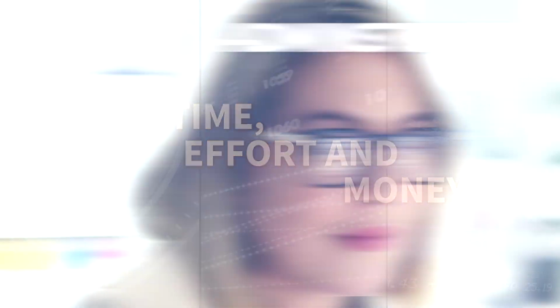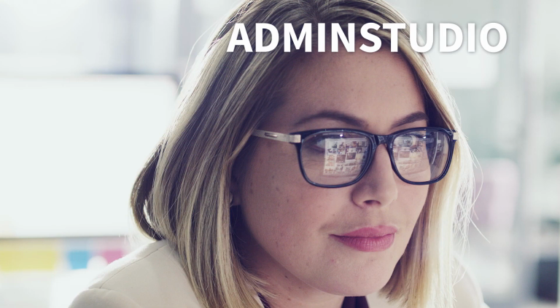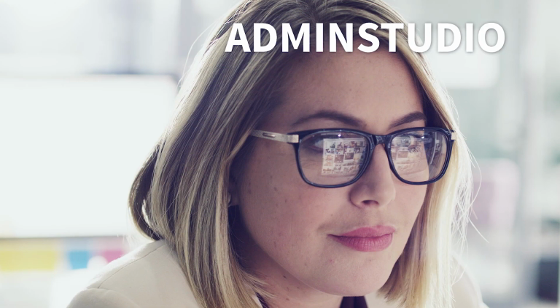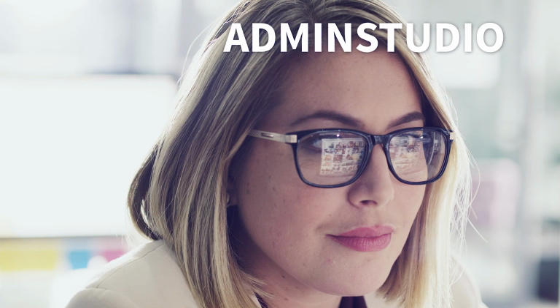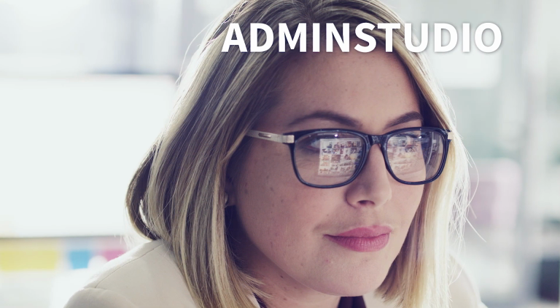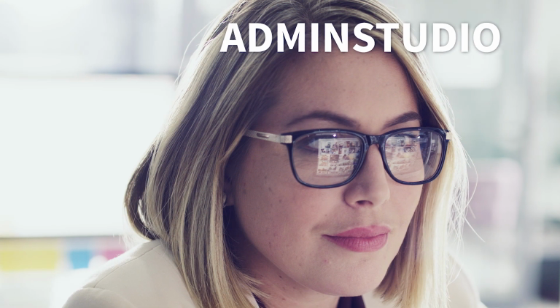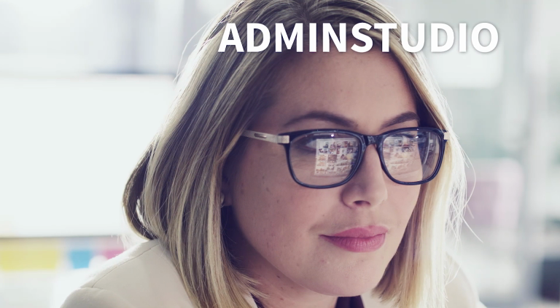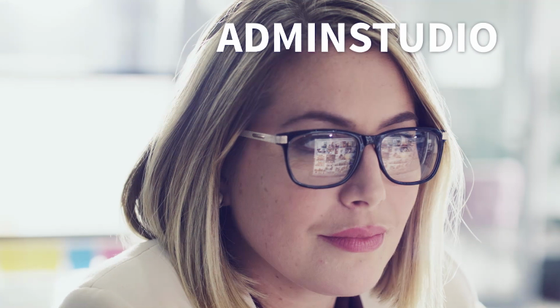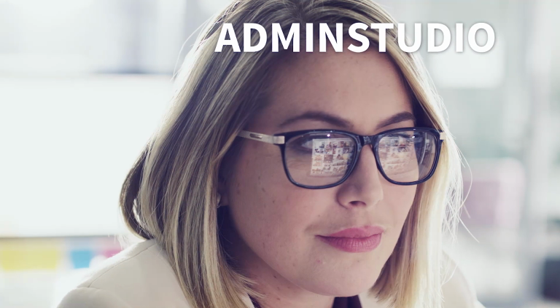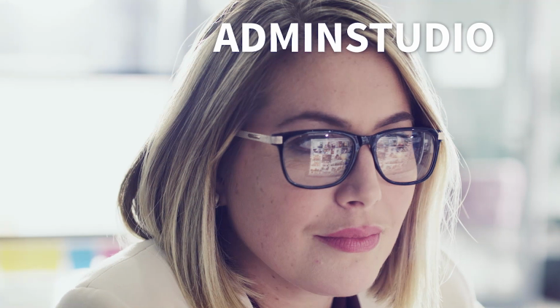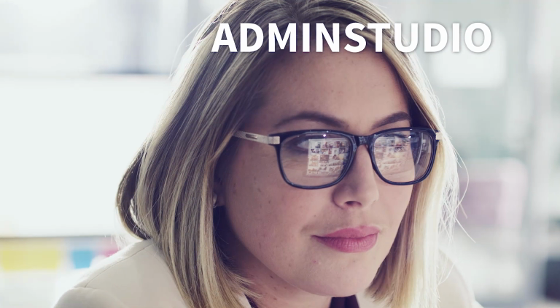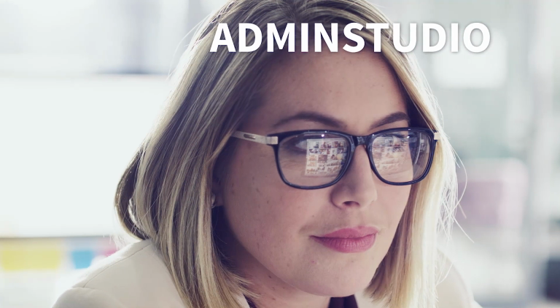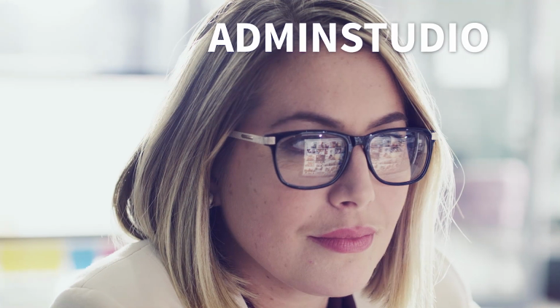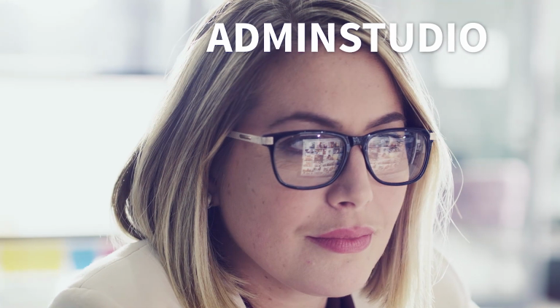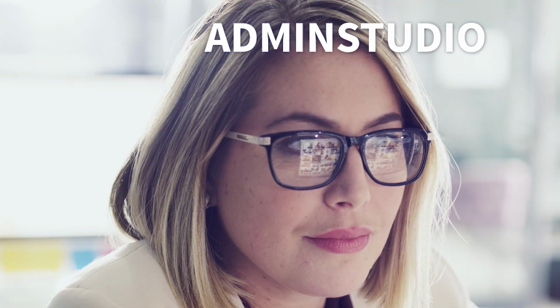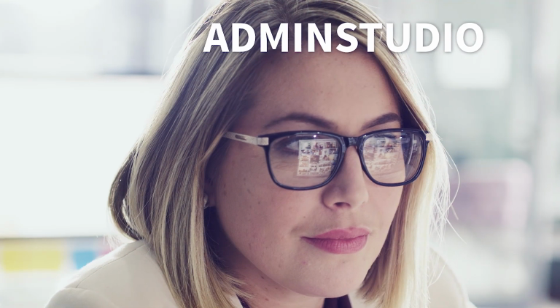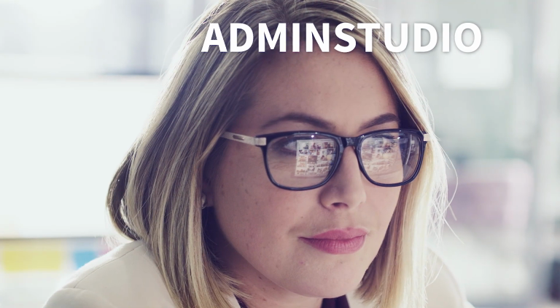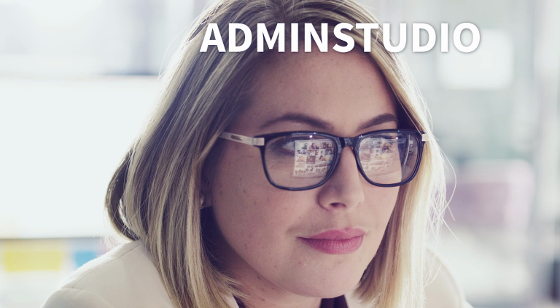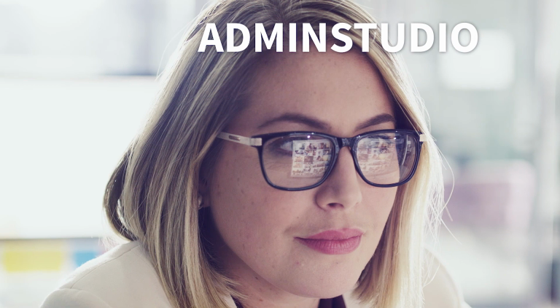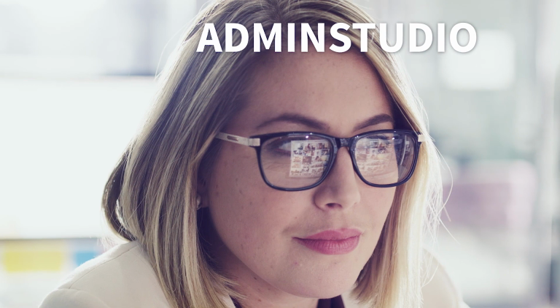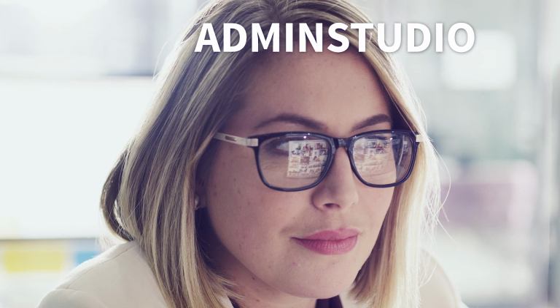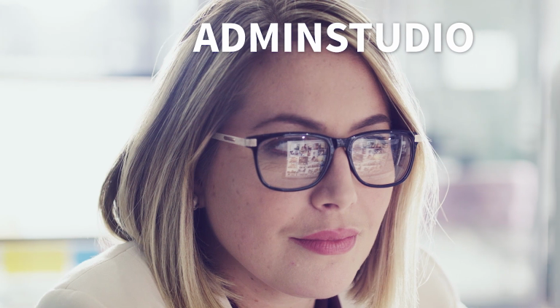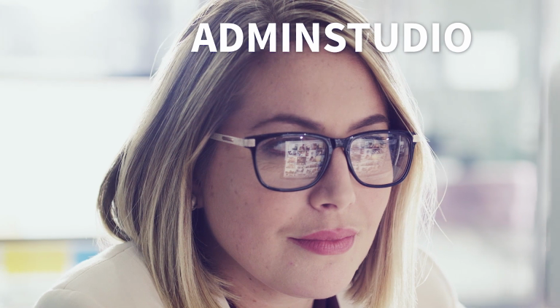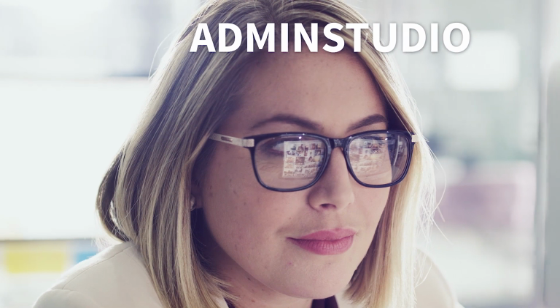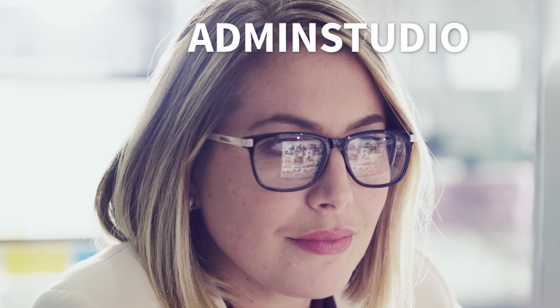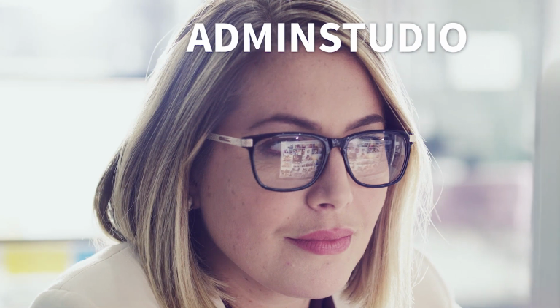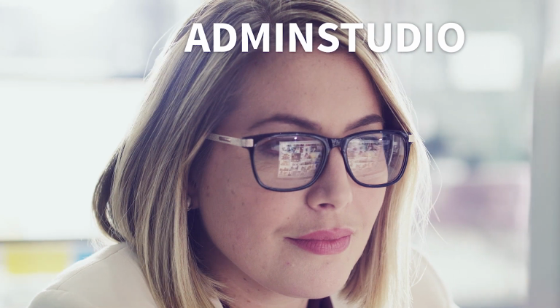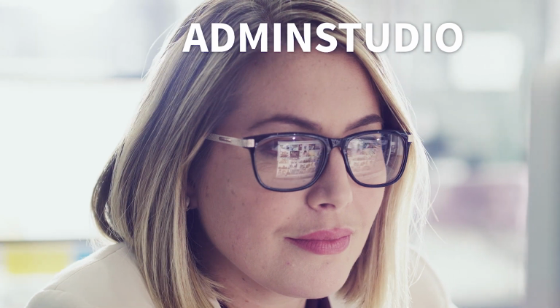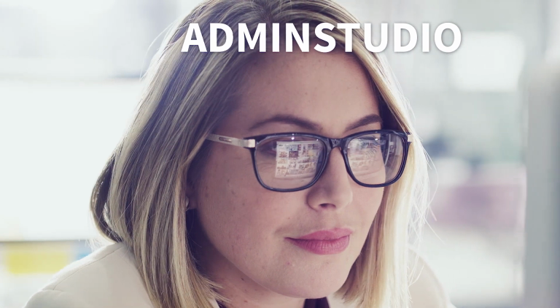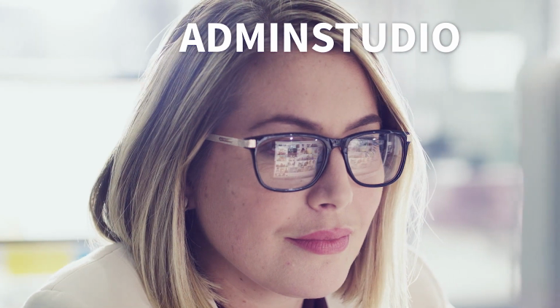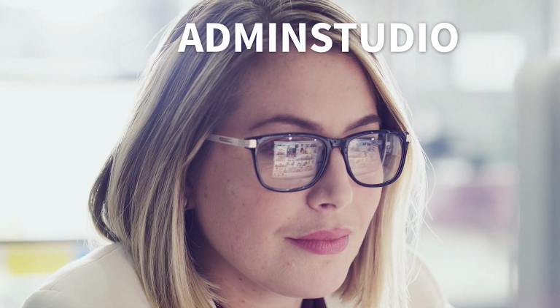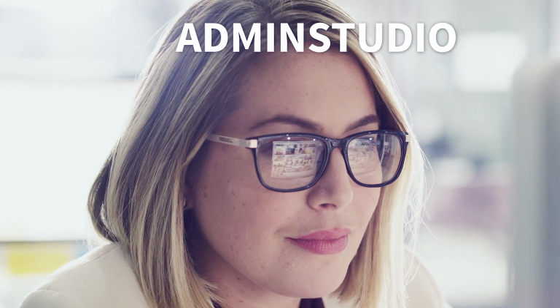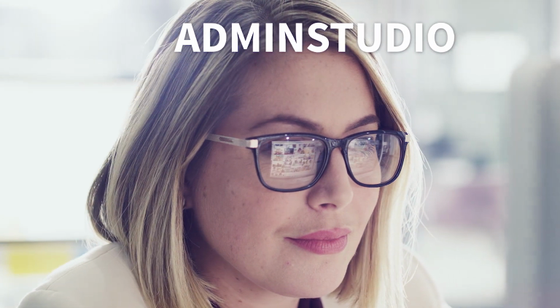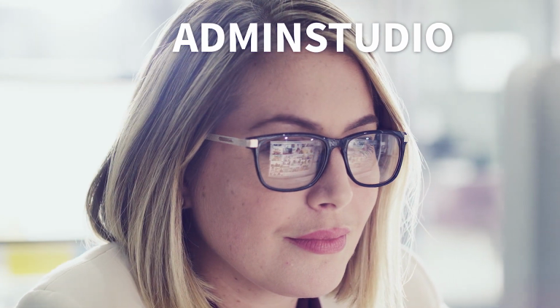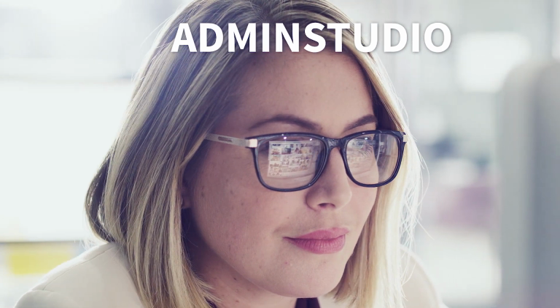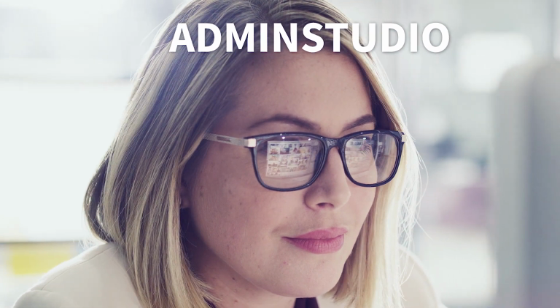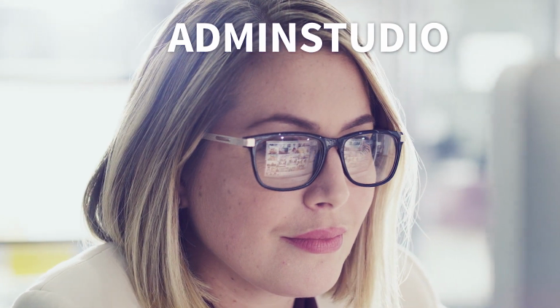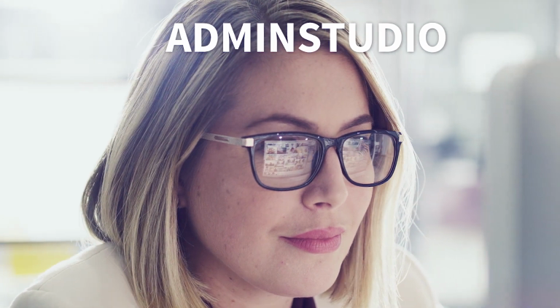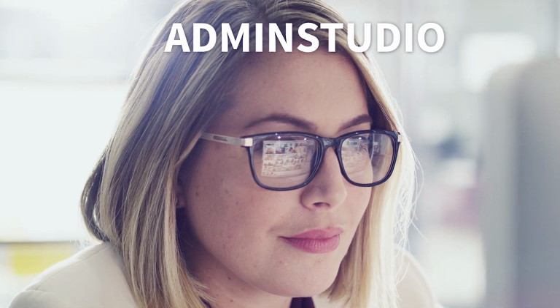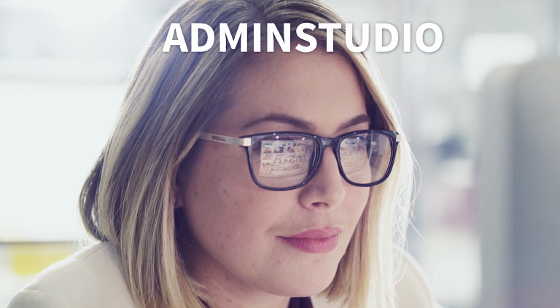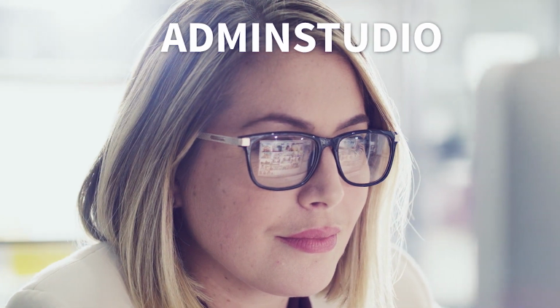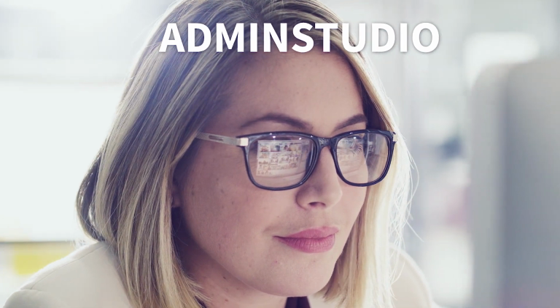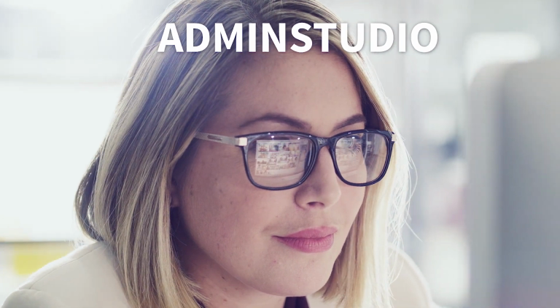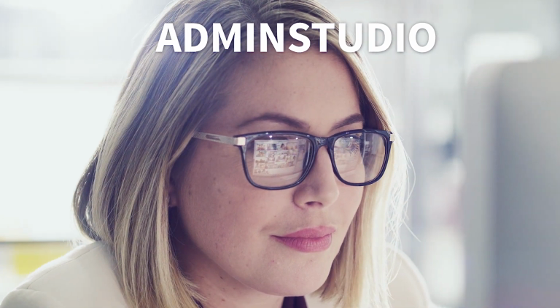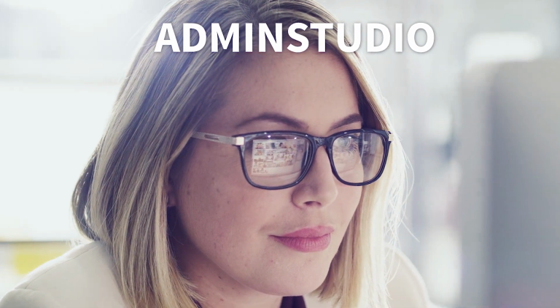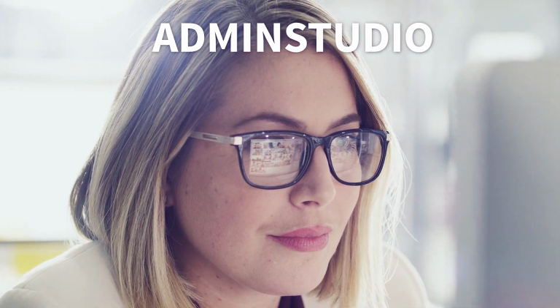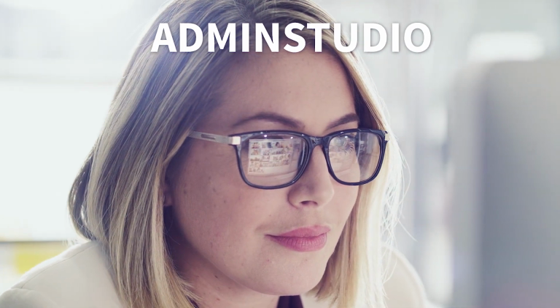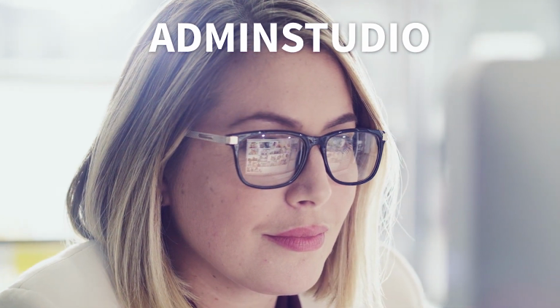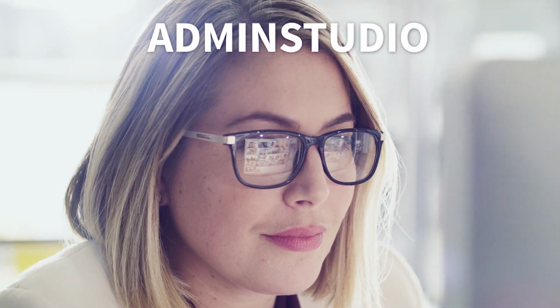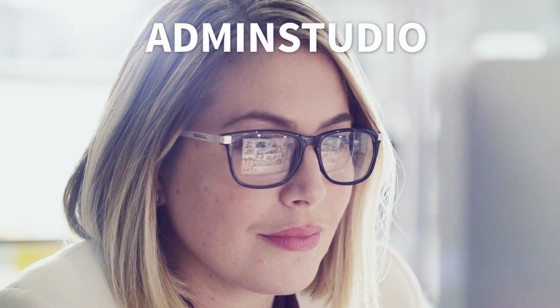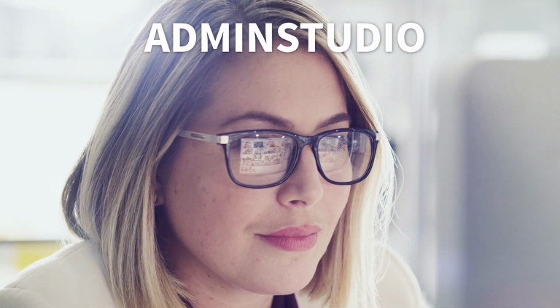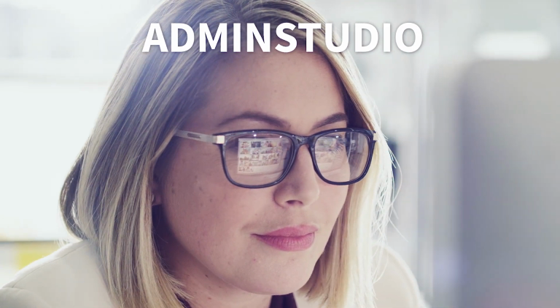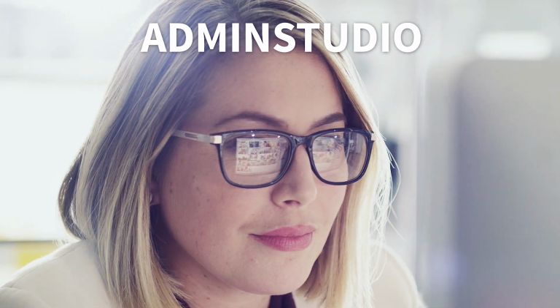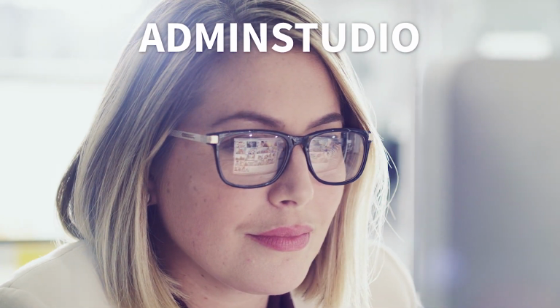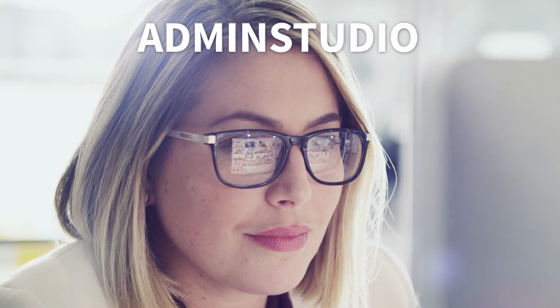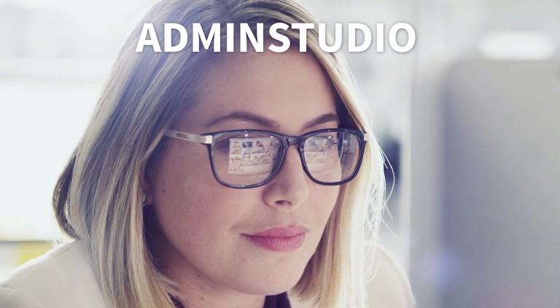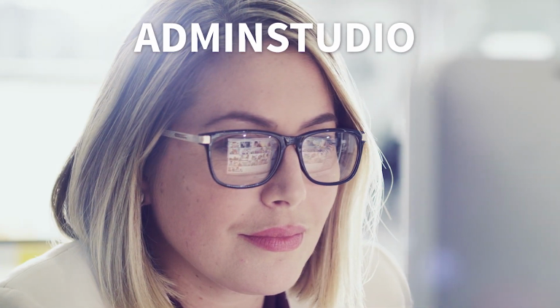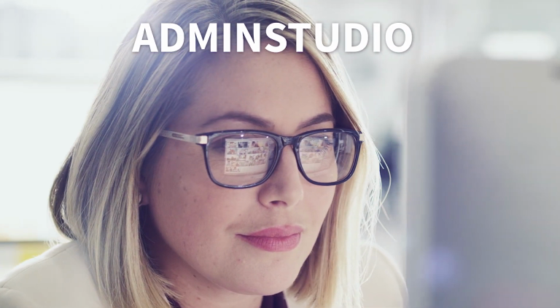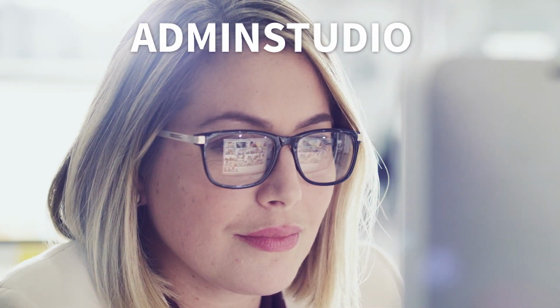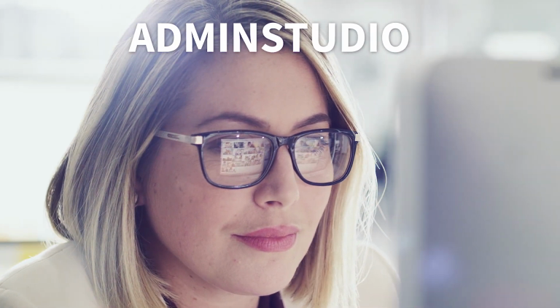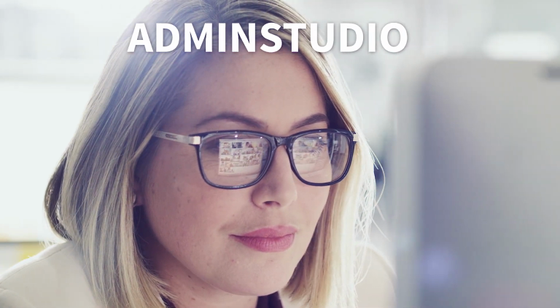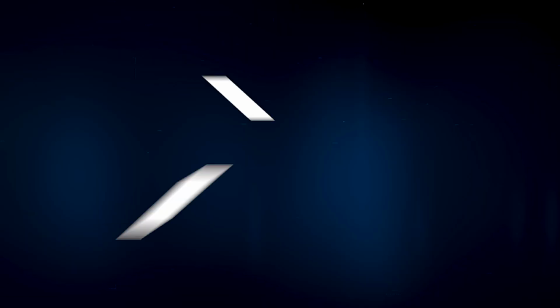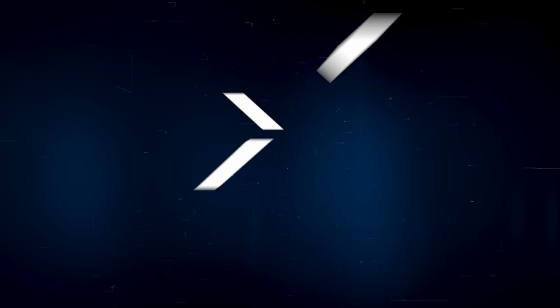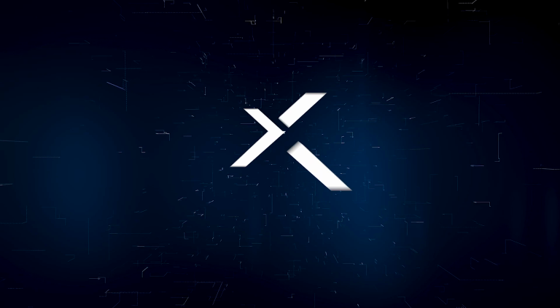As your organization's IT needs keep growing and changing, Admin Studio is ready to help you take on whatever's next.